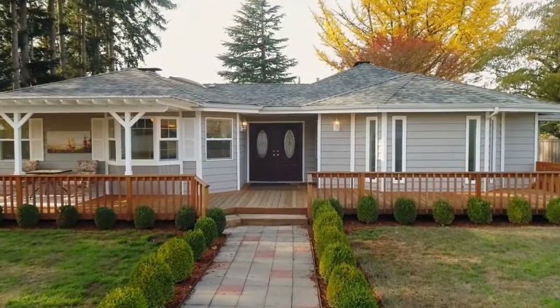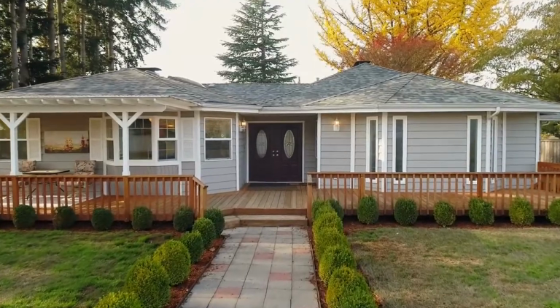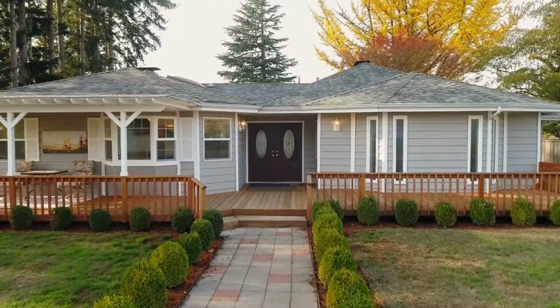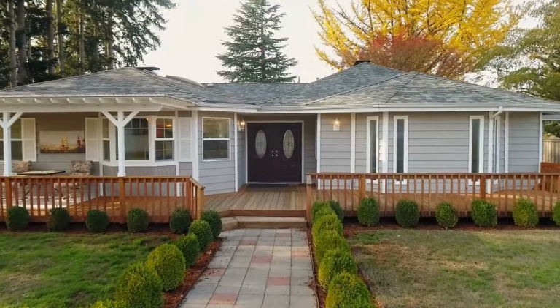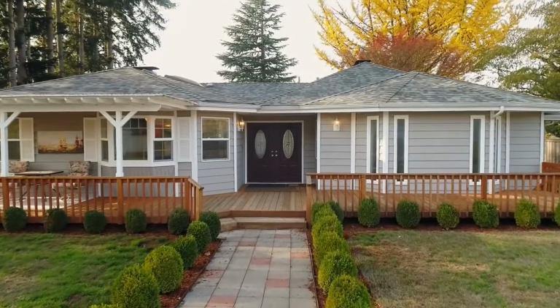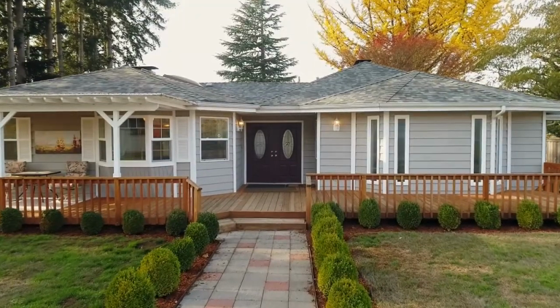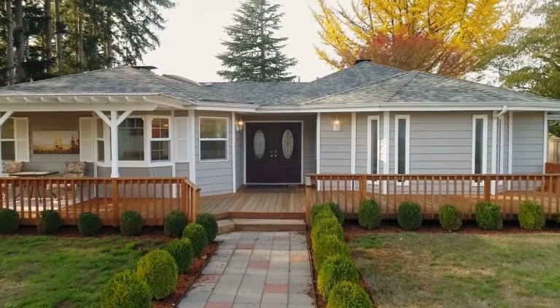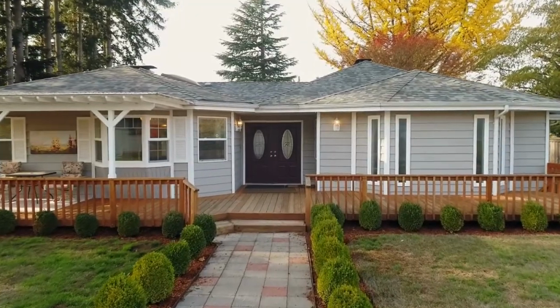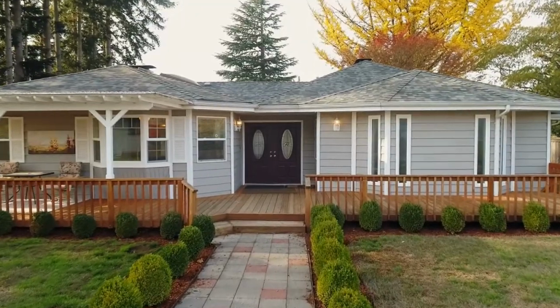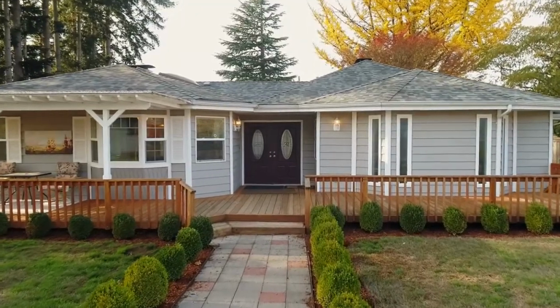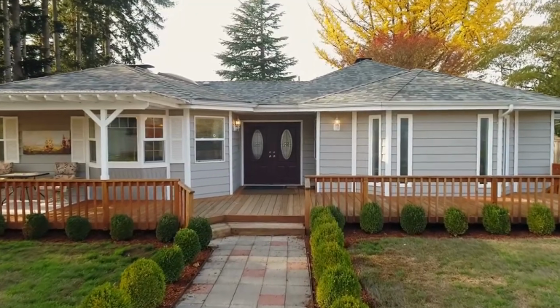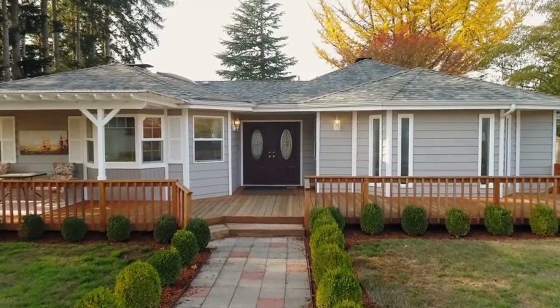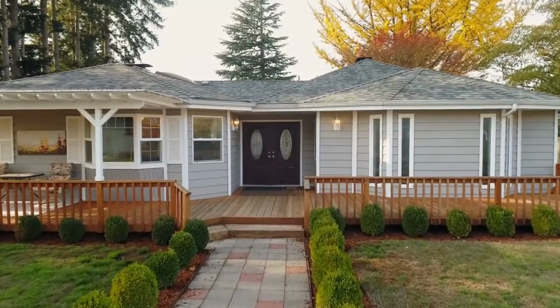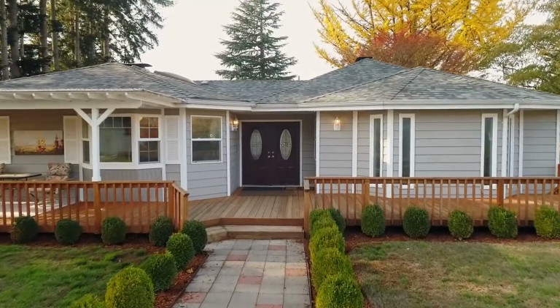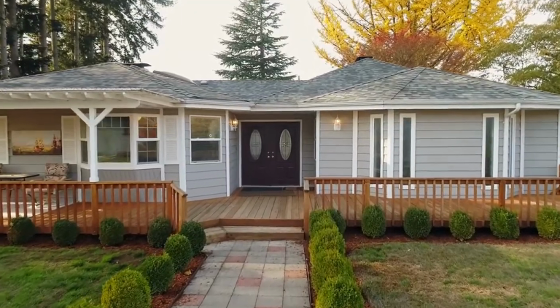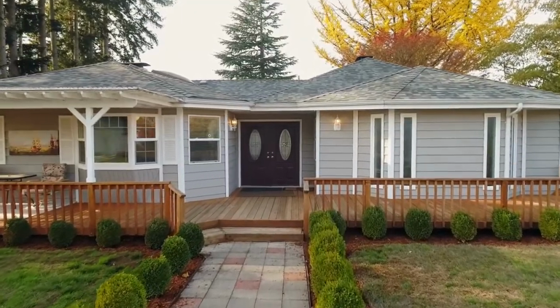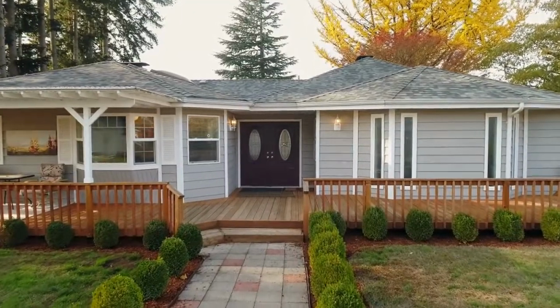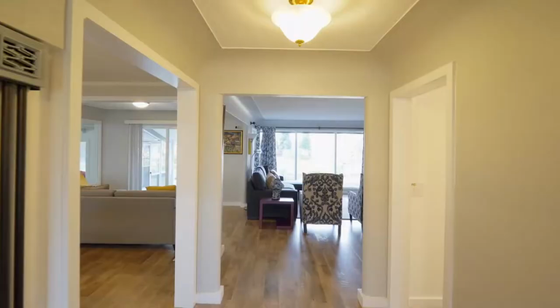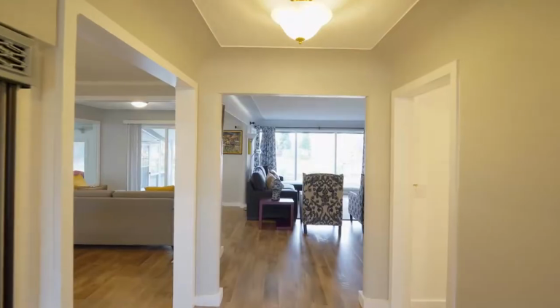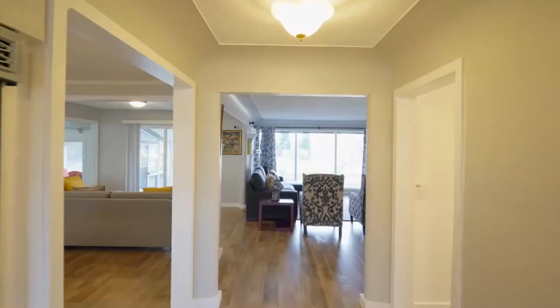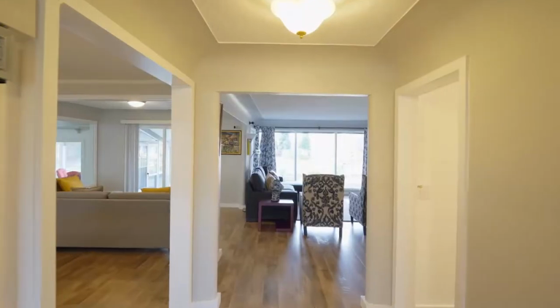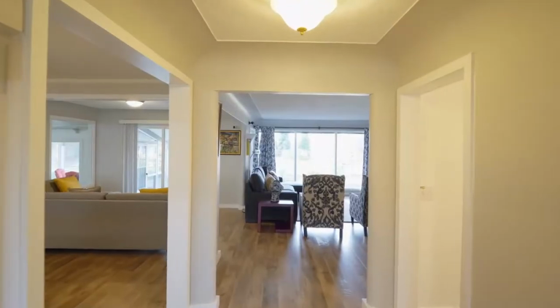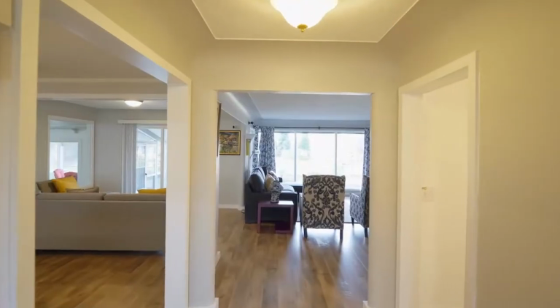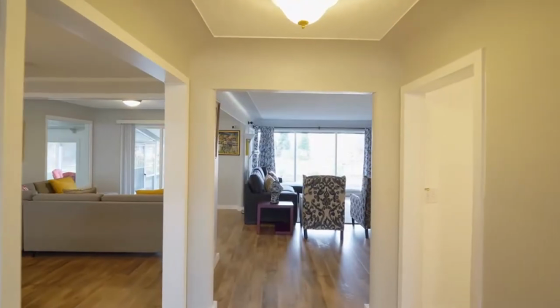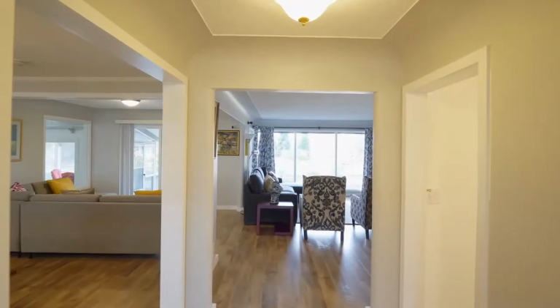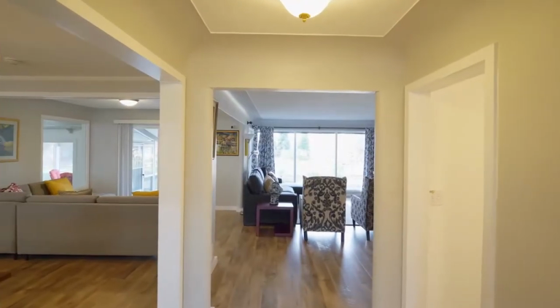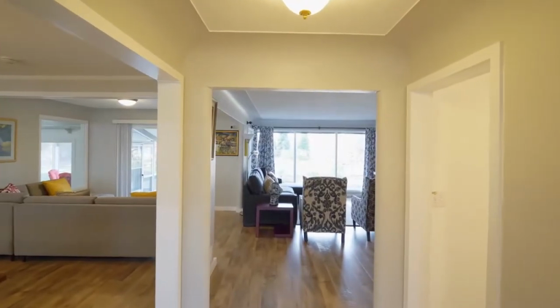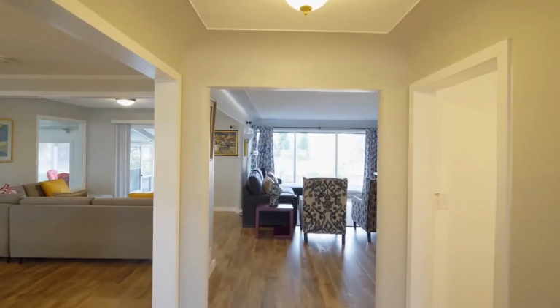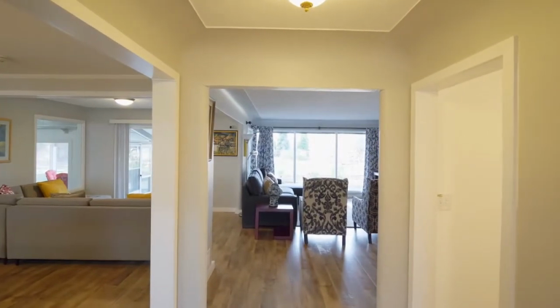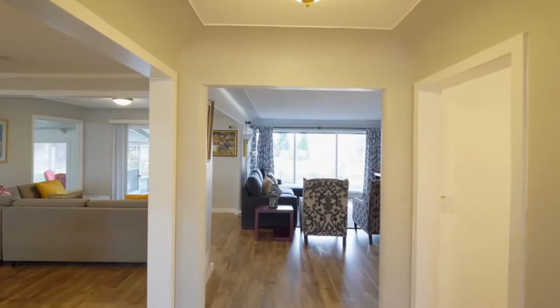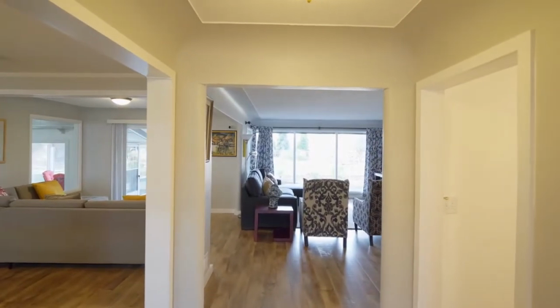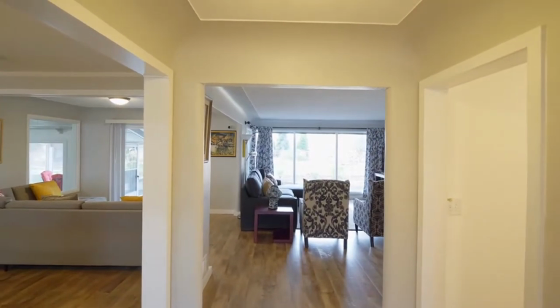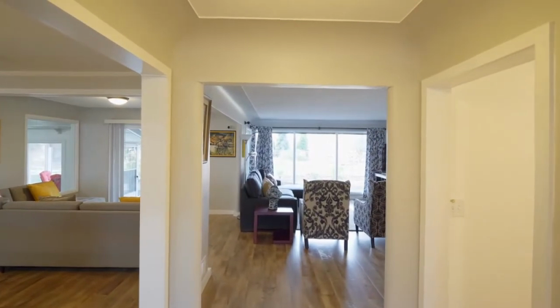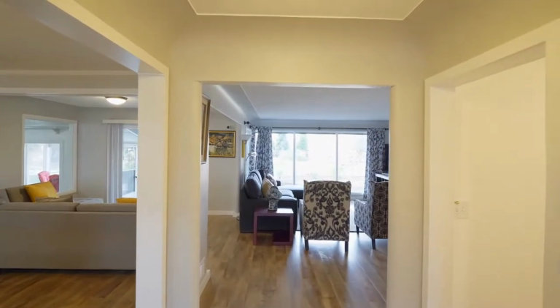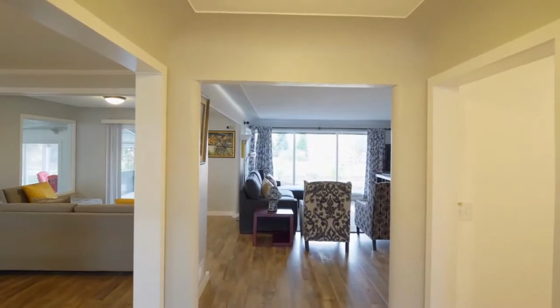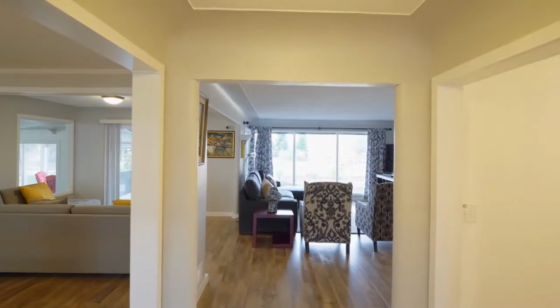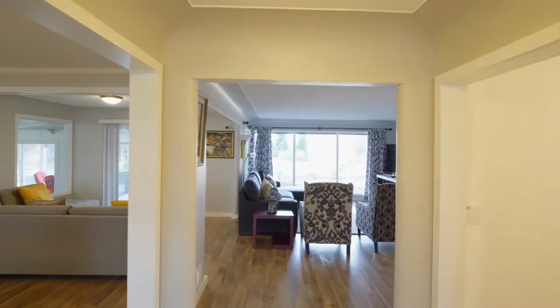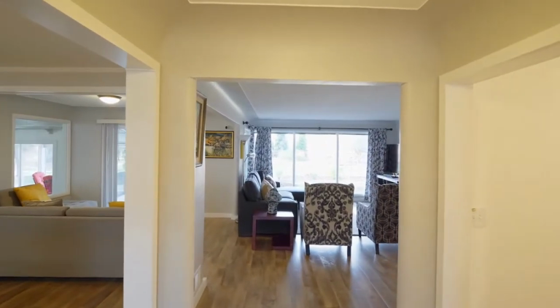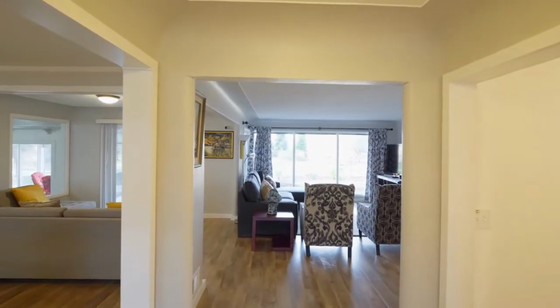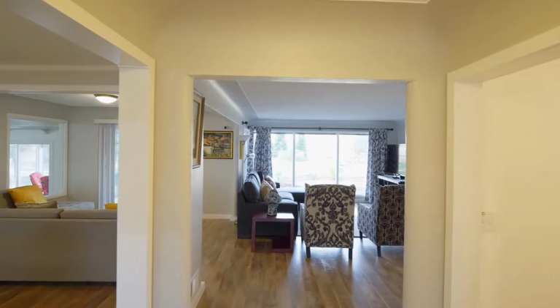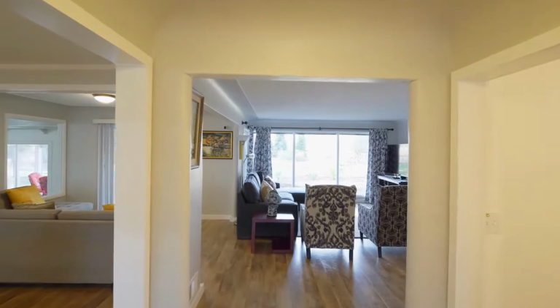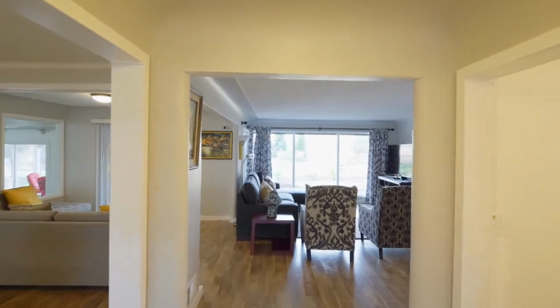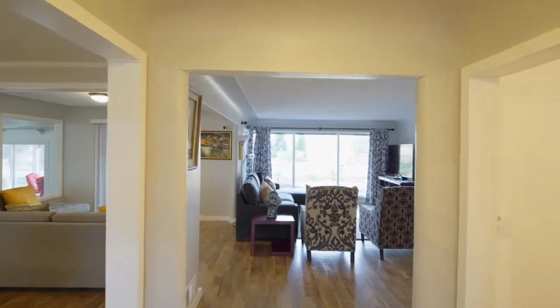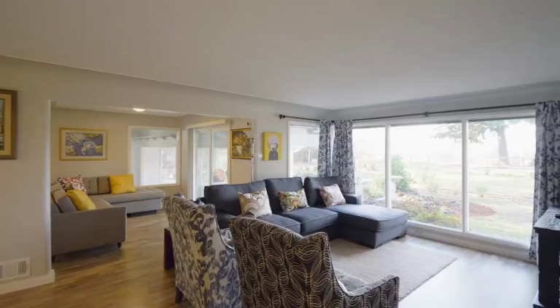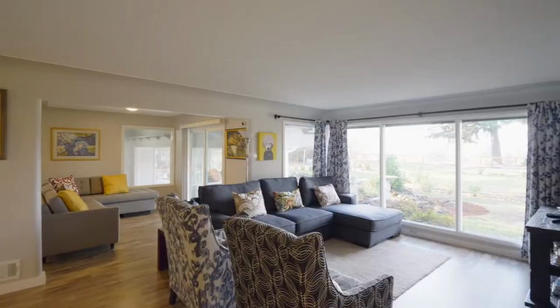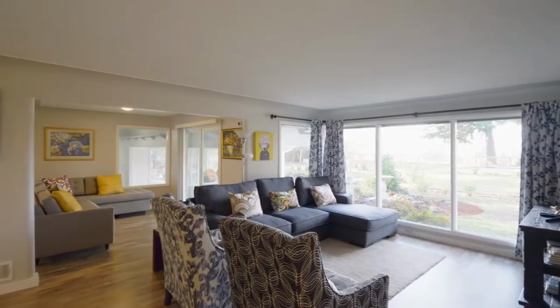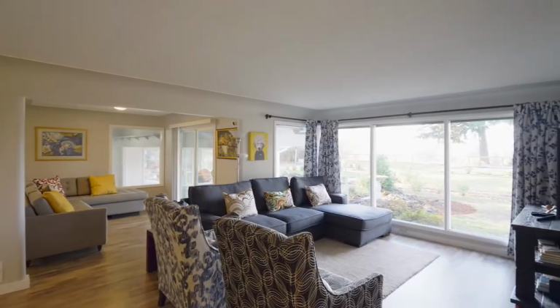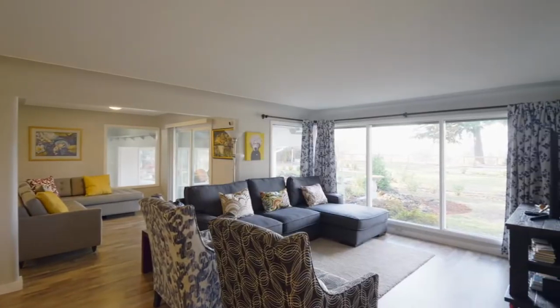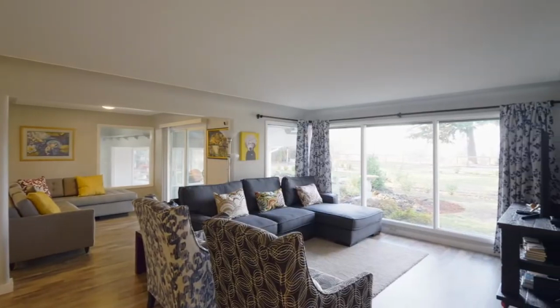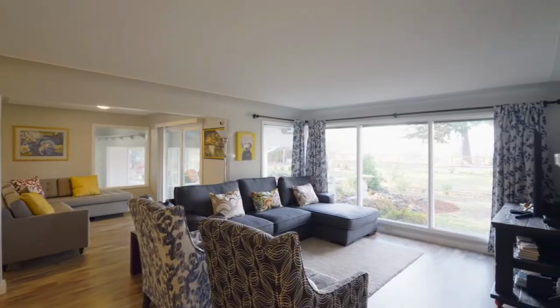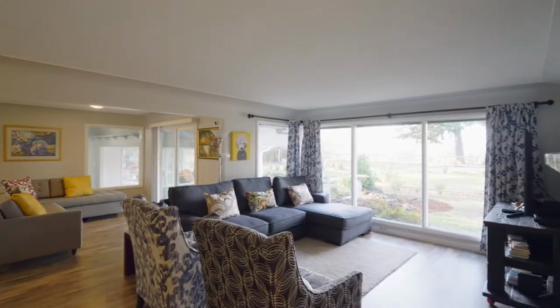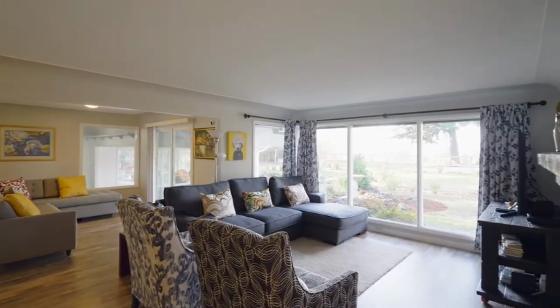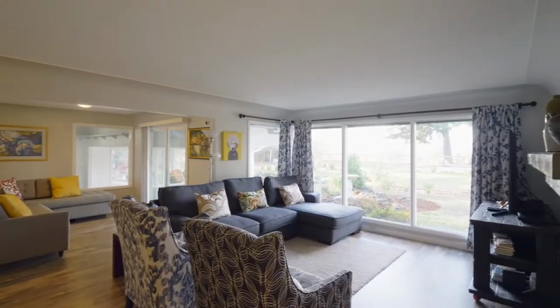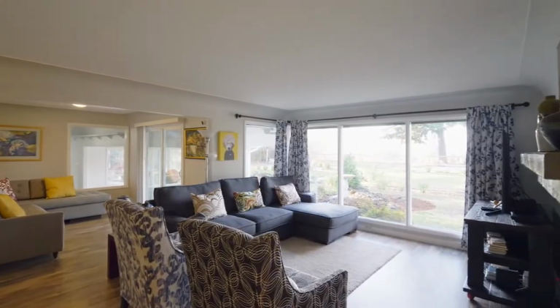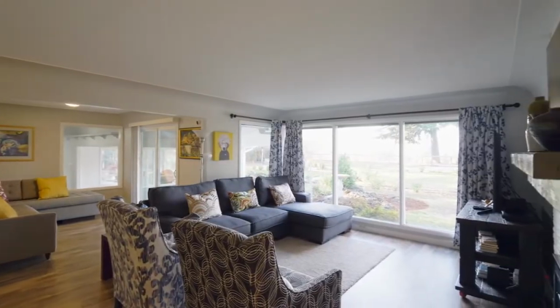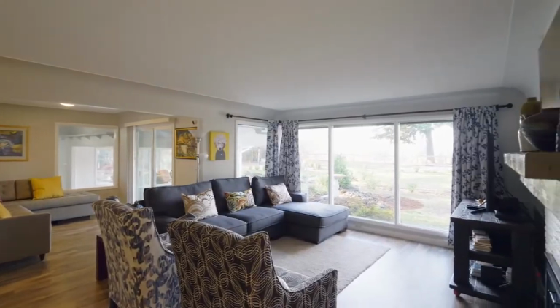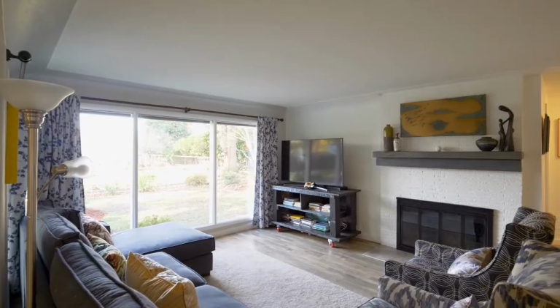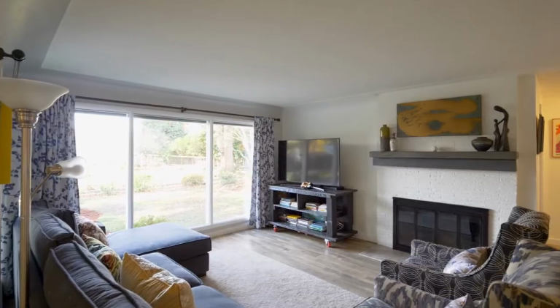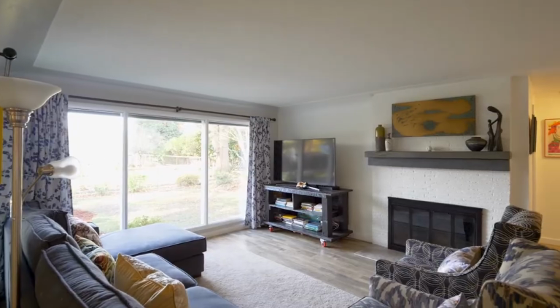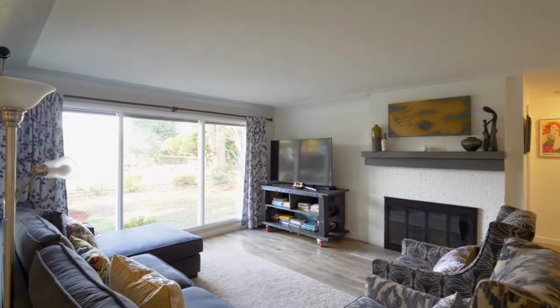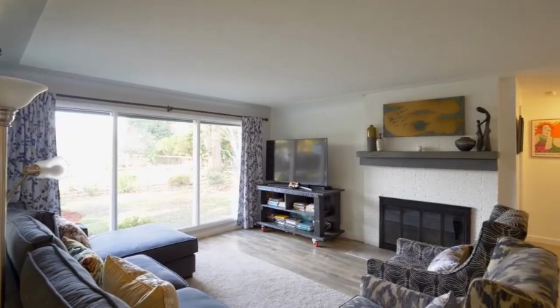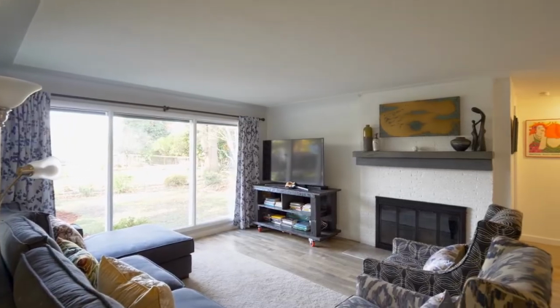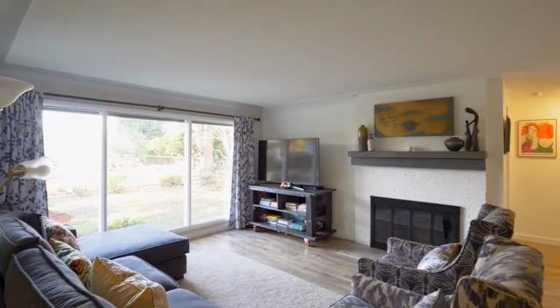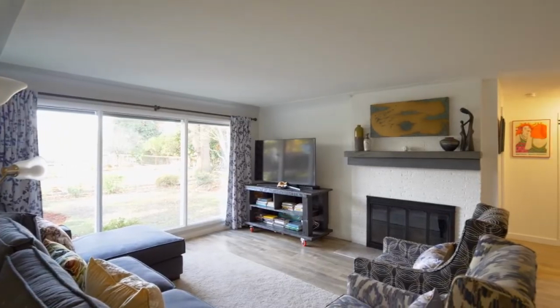Heading inside, you'll discover a light and bright interior with walls of windows, coped ceilings, and wood-burning fireplaces.